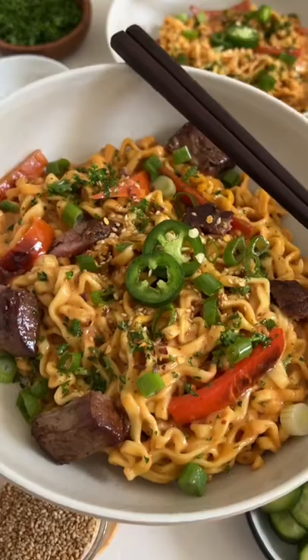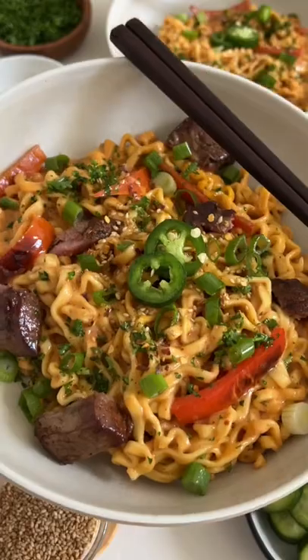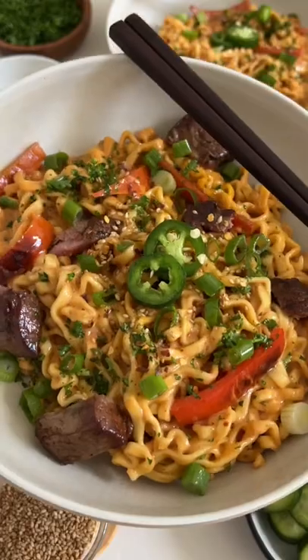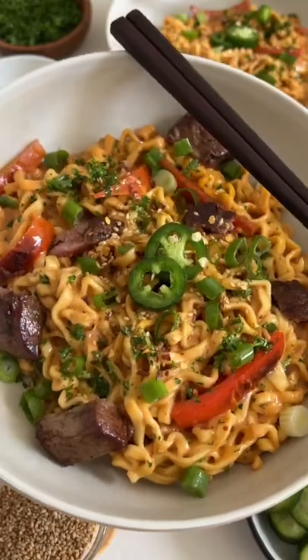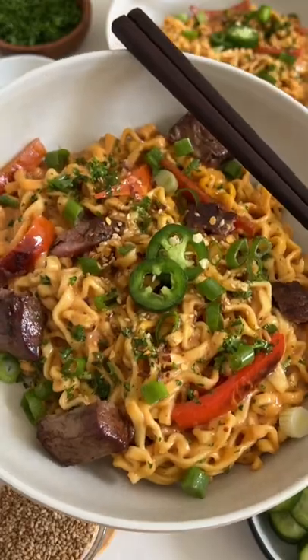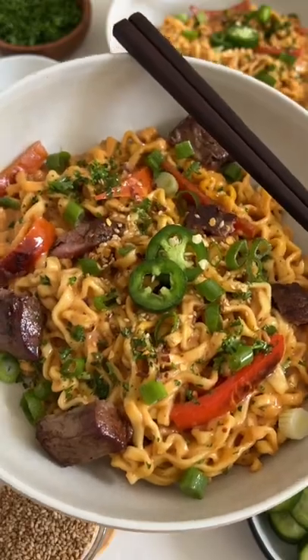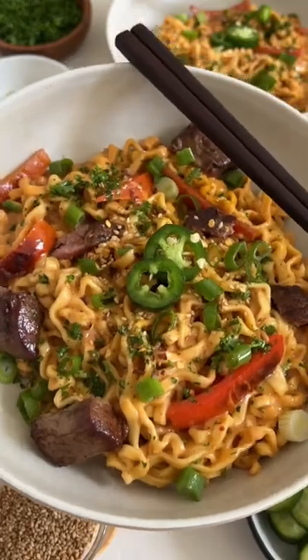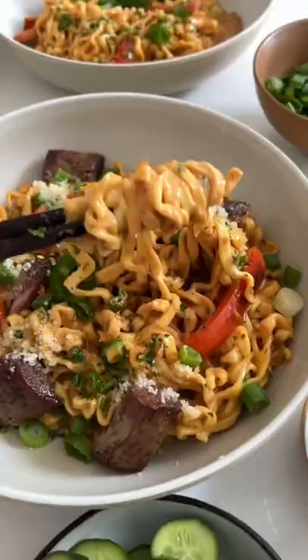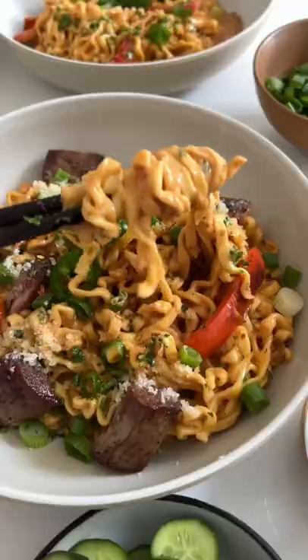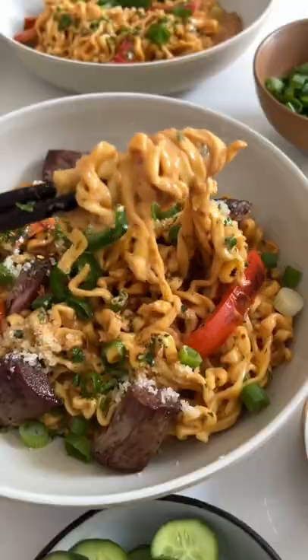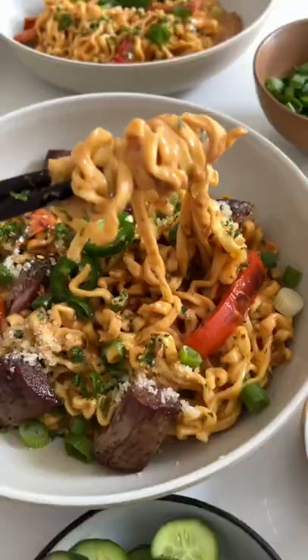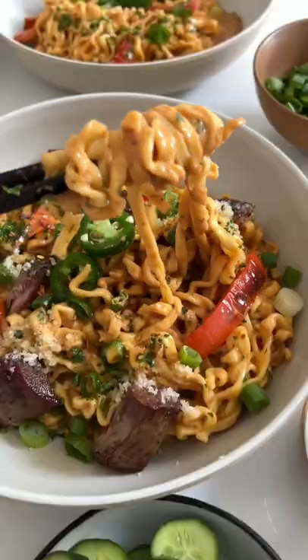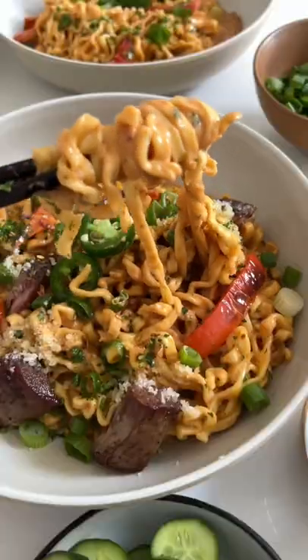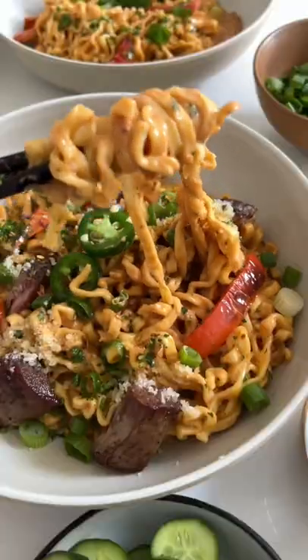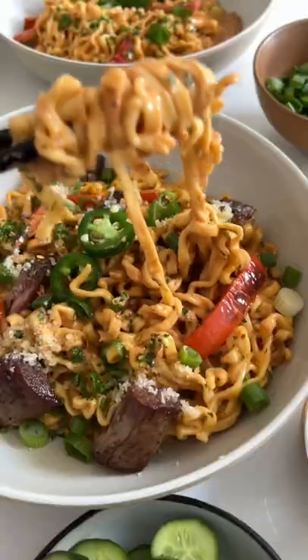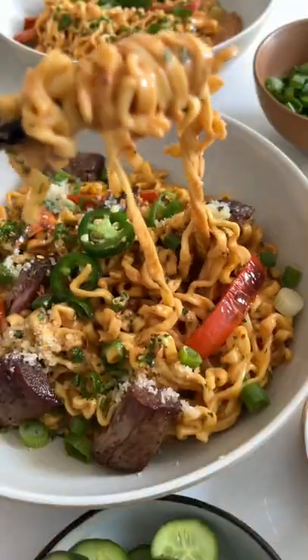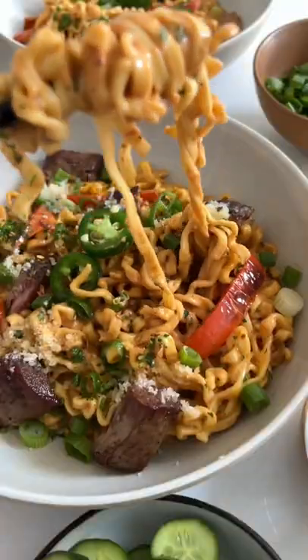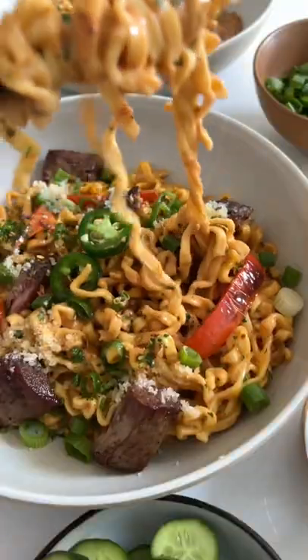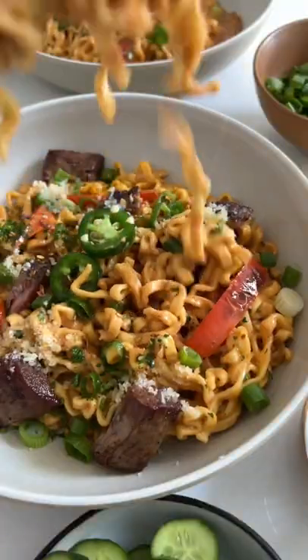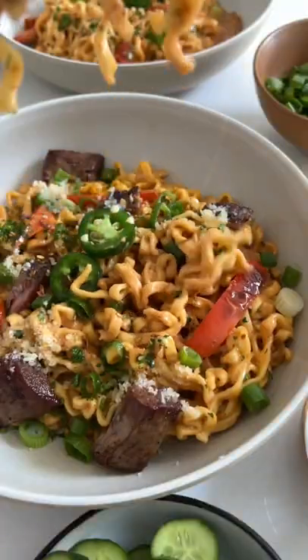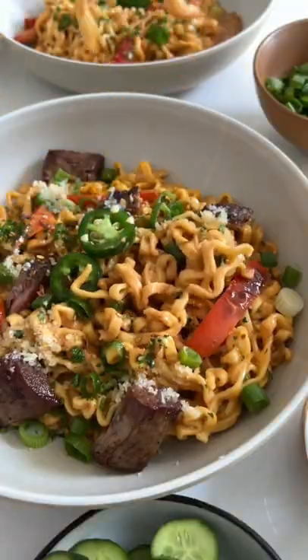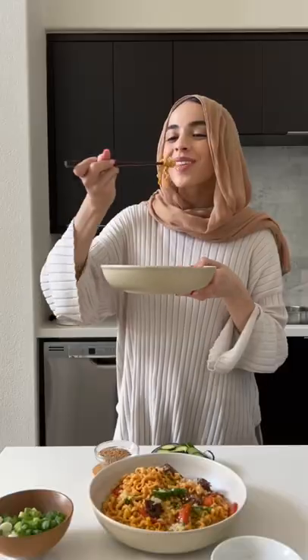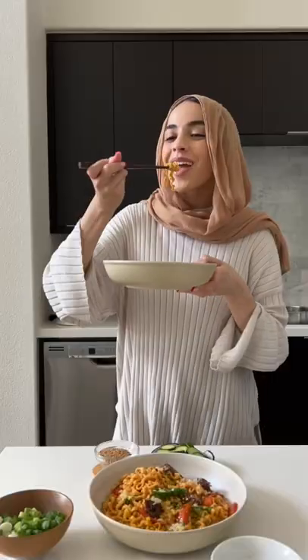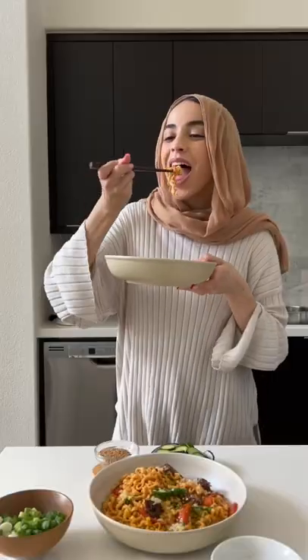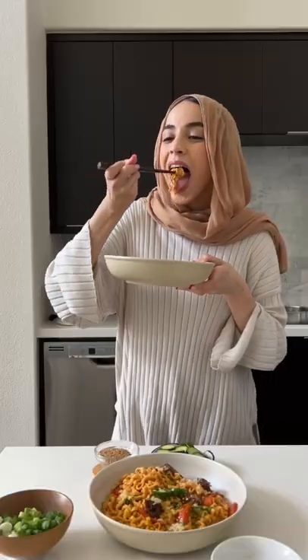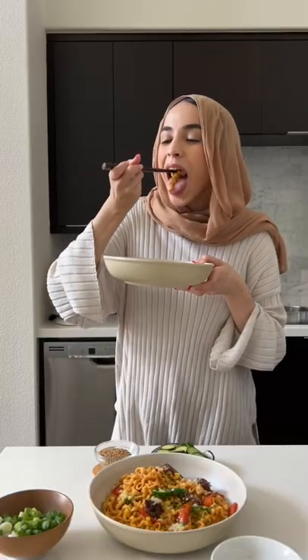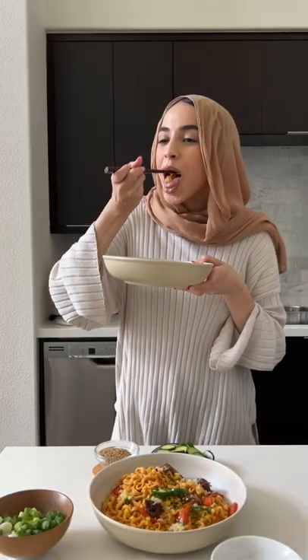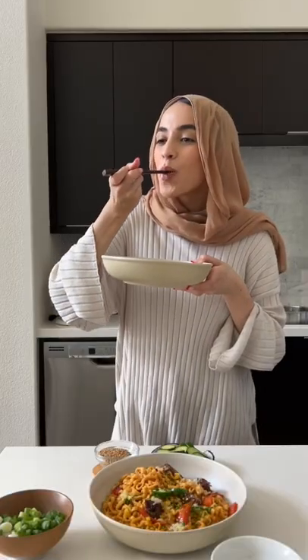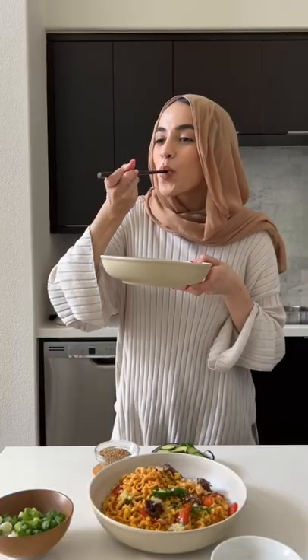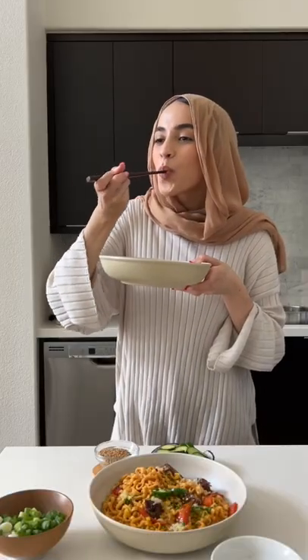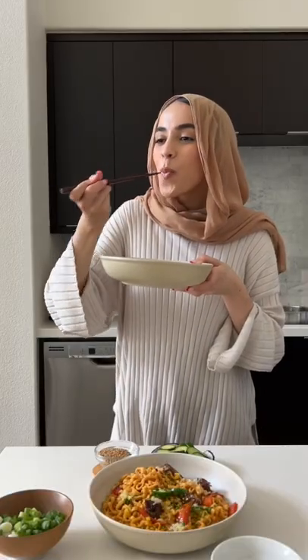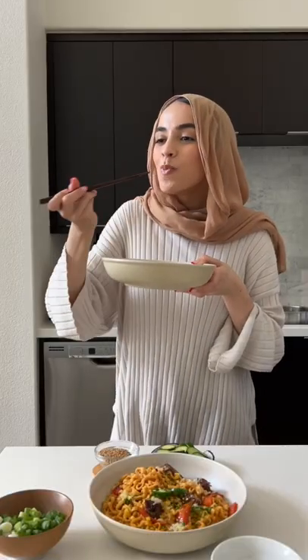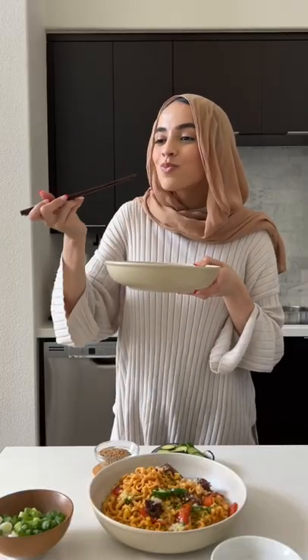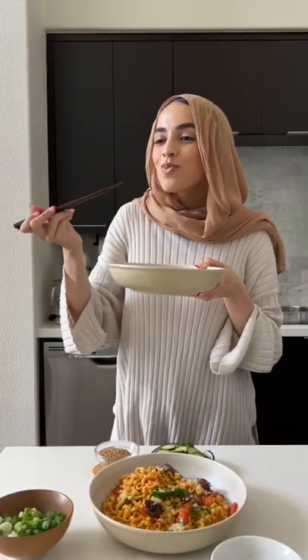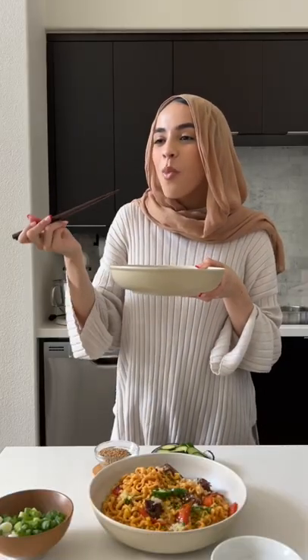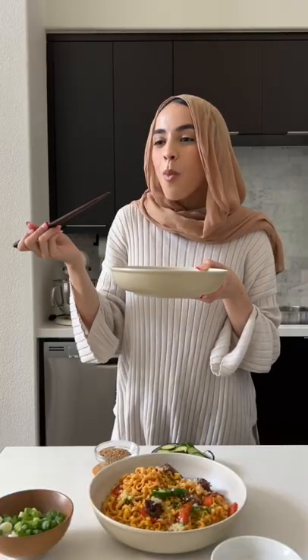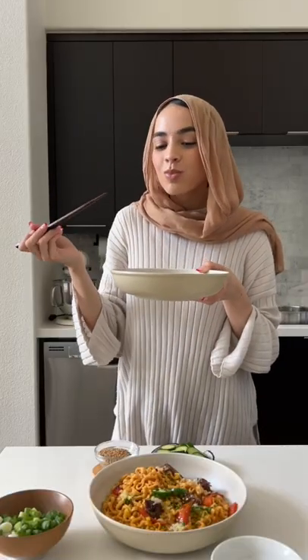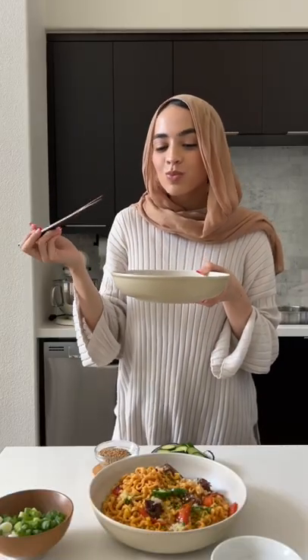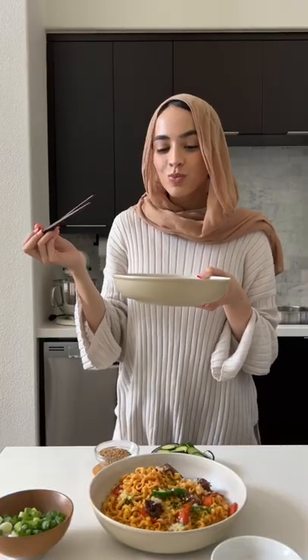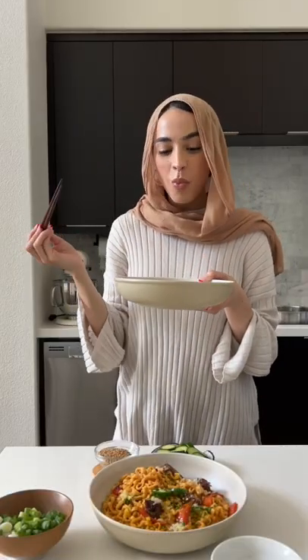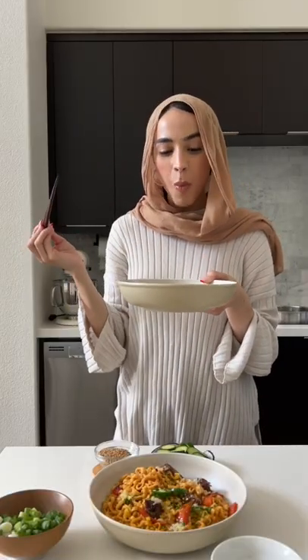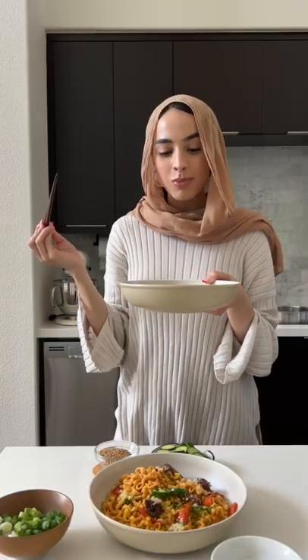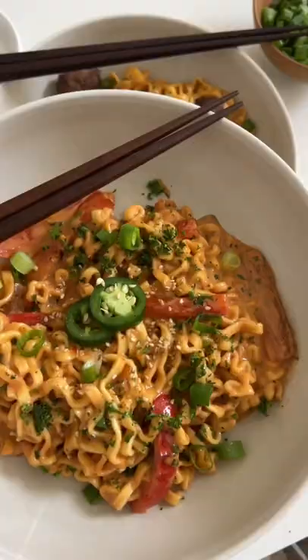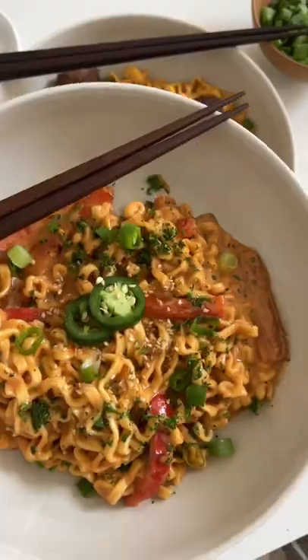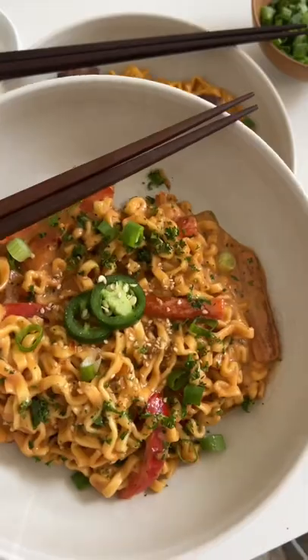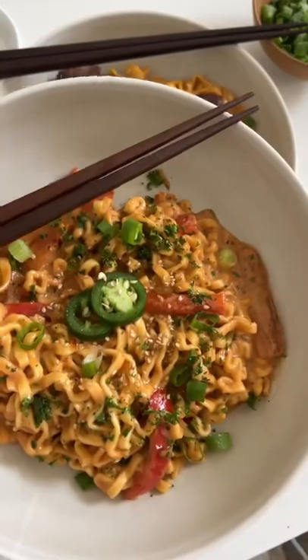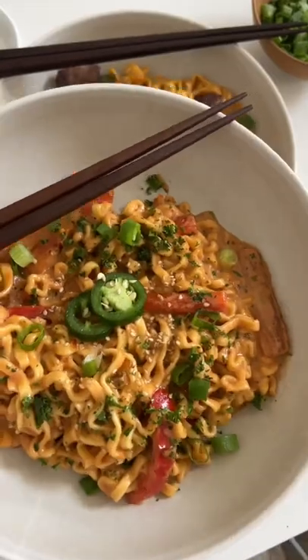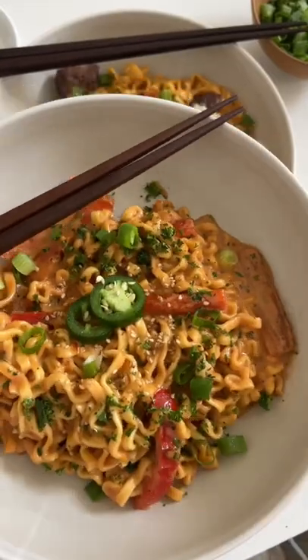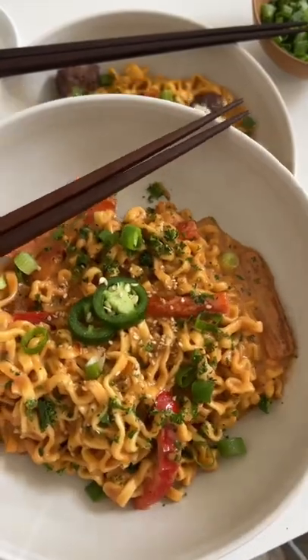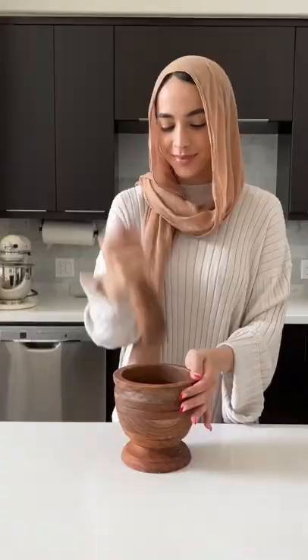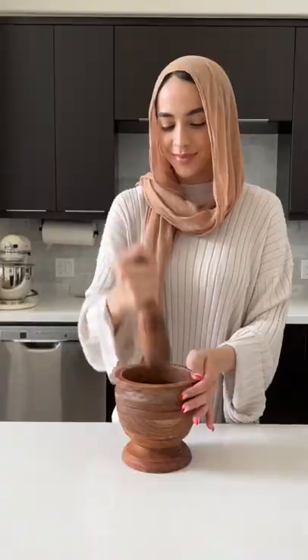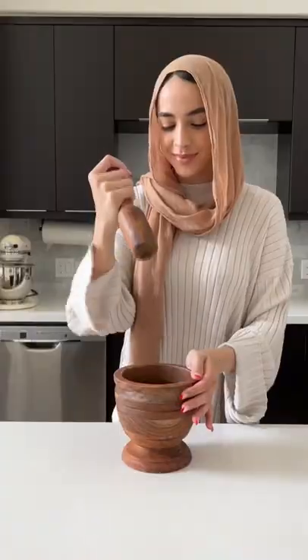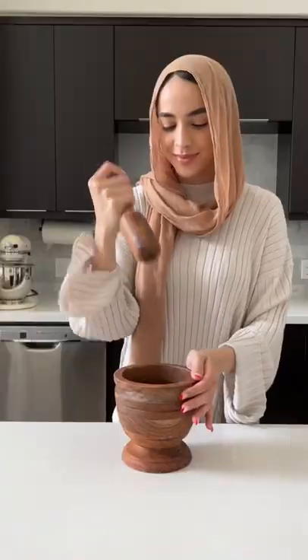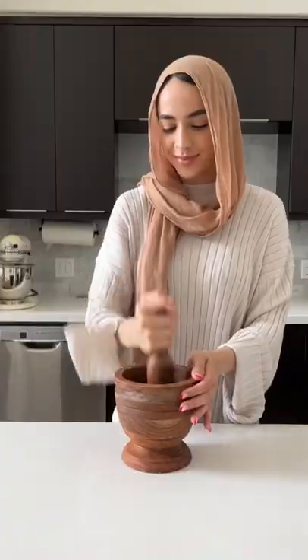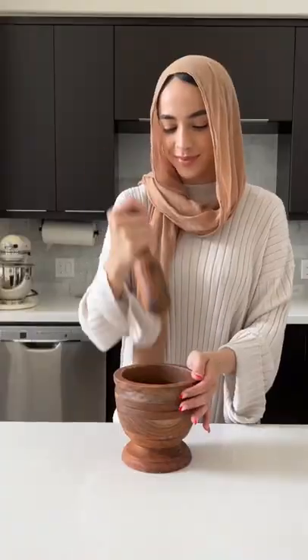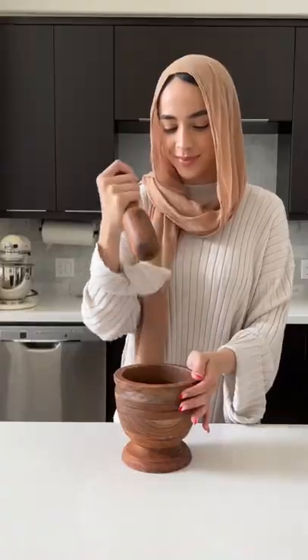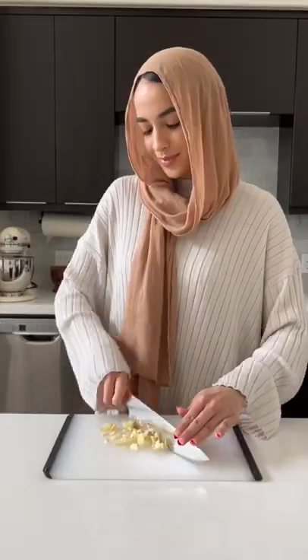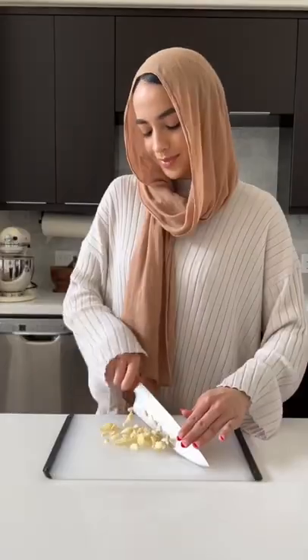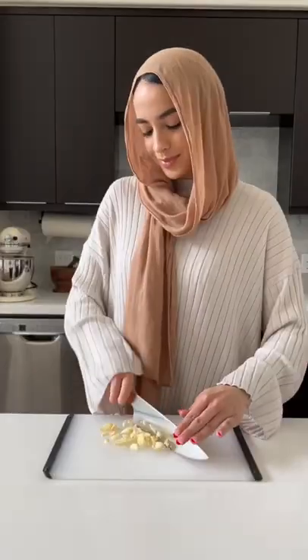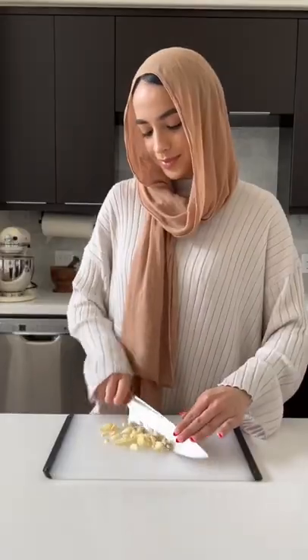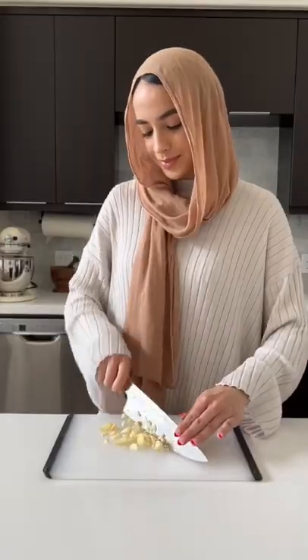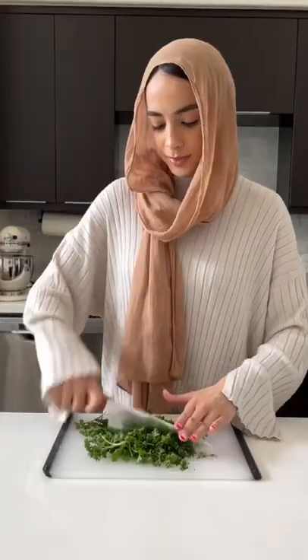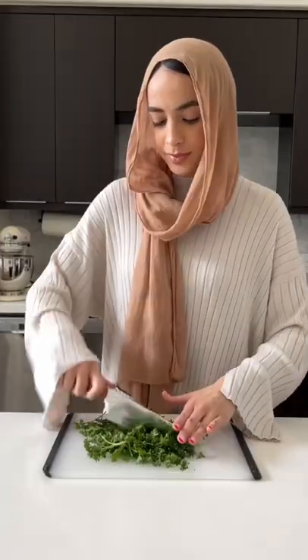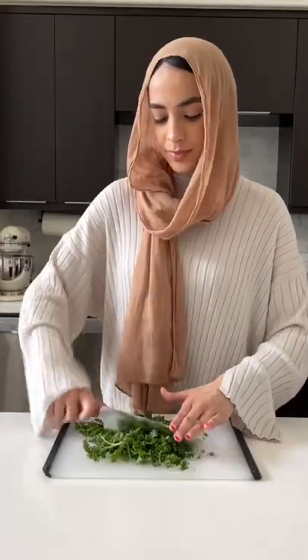I've been making these creamy spicy garlic noodles at least once a week, if not twice. They're super comforting, really easy to make, and absolutely delicious.